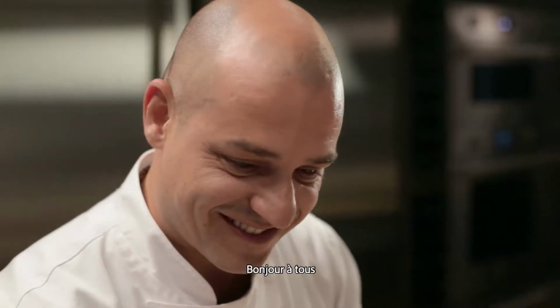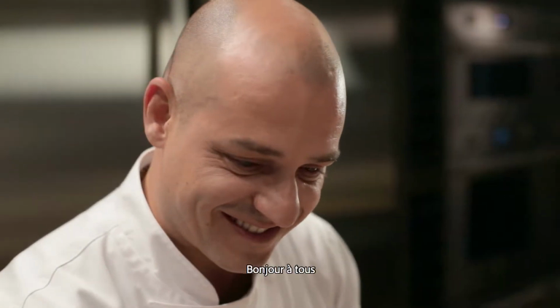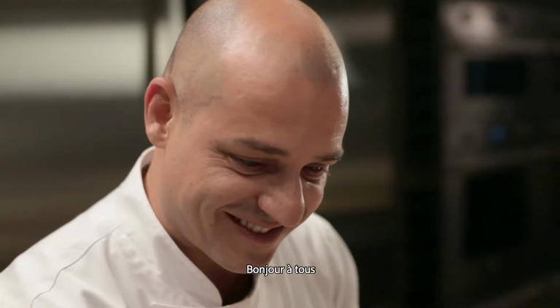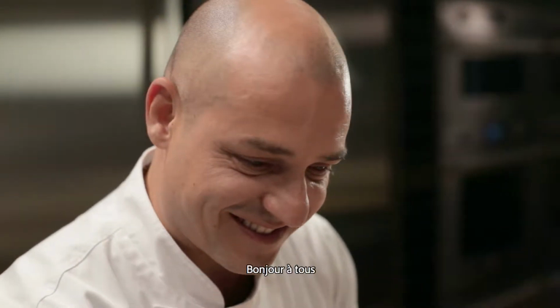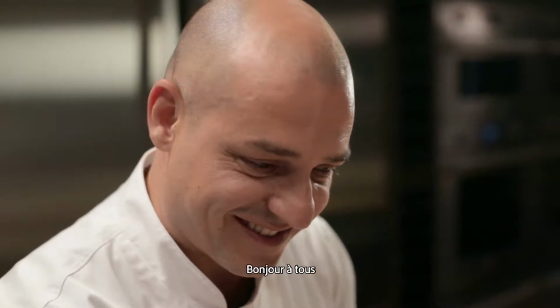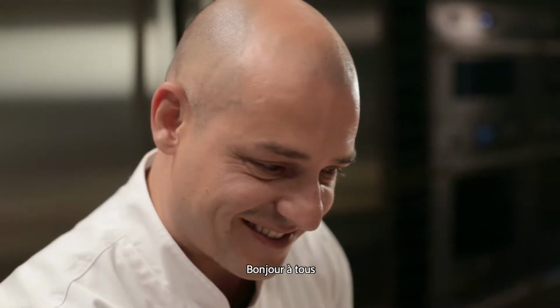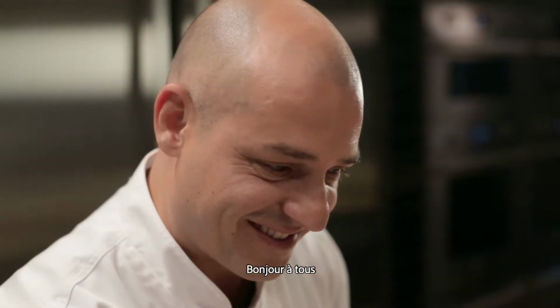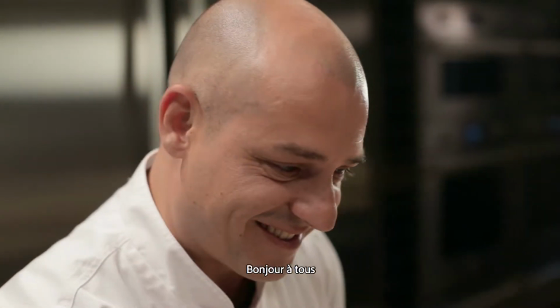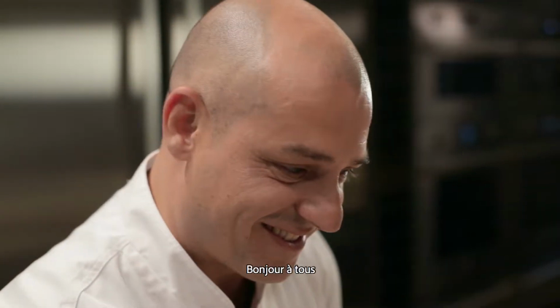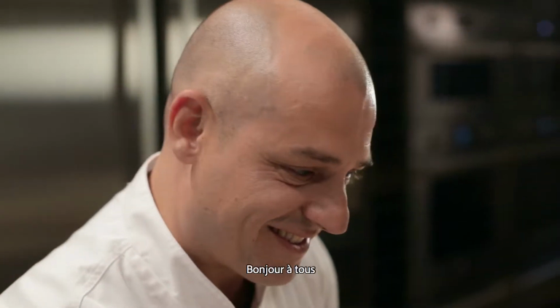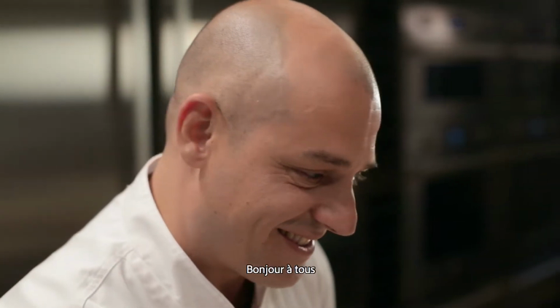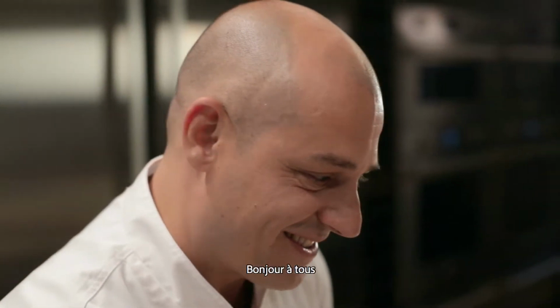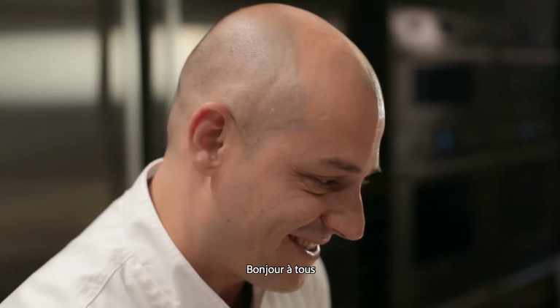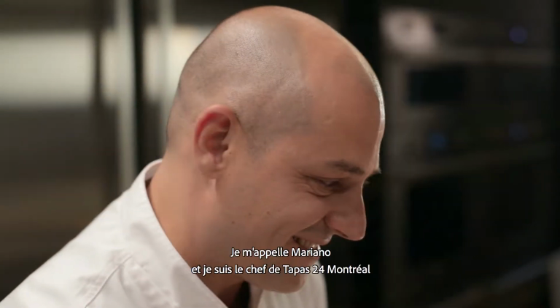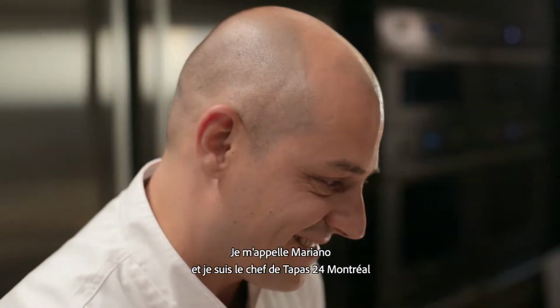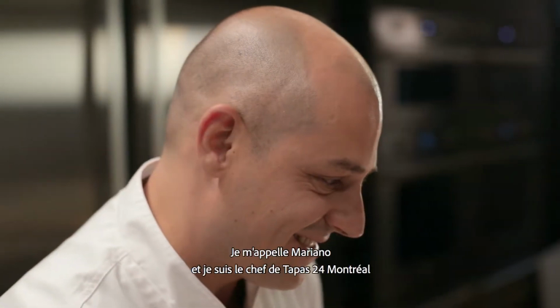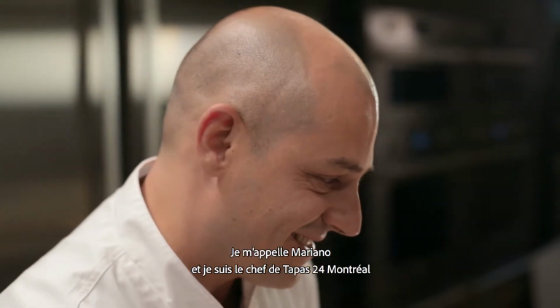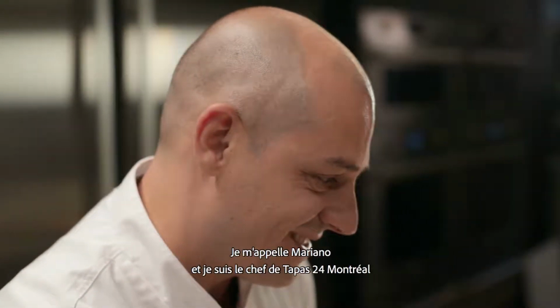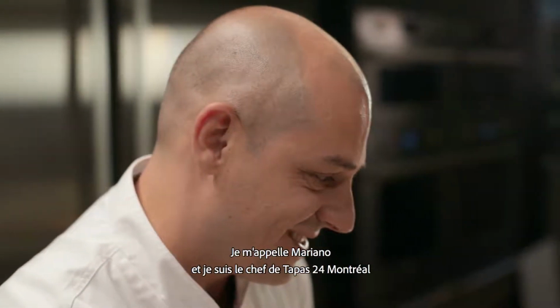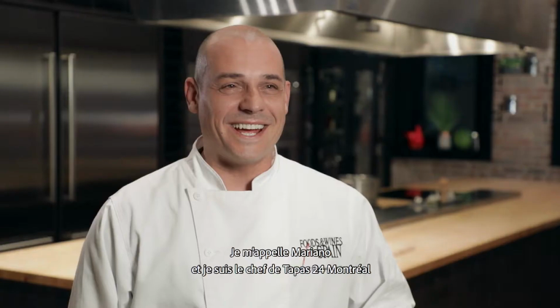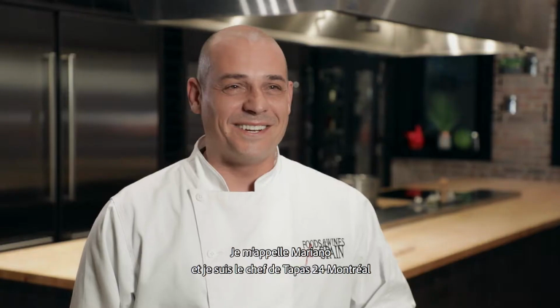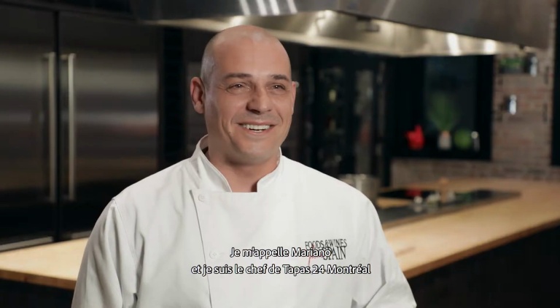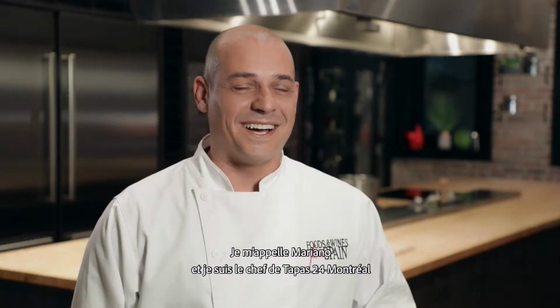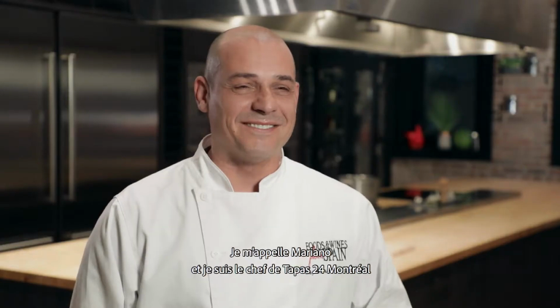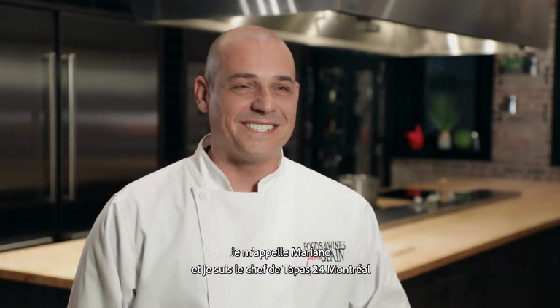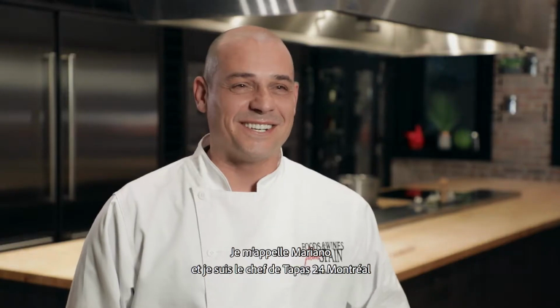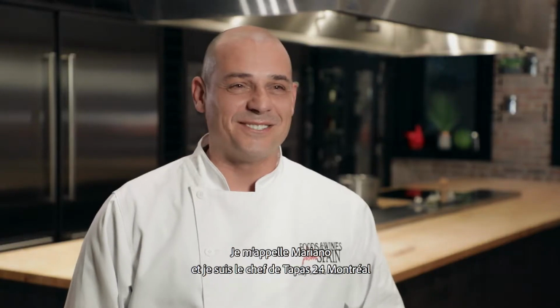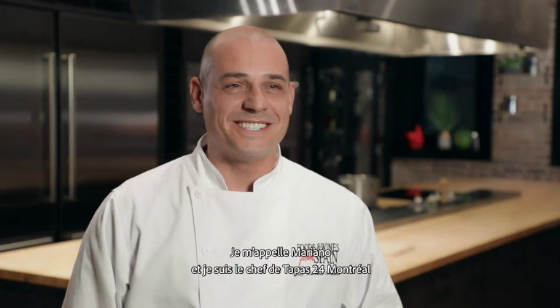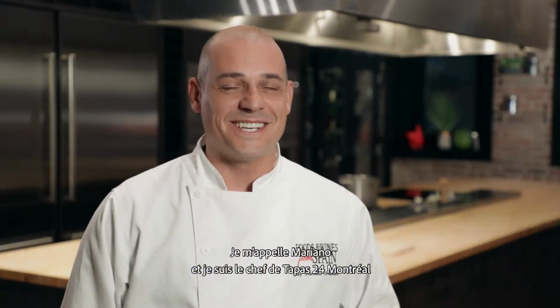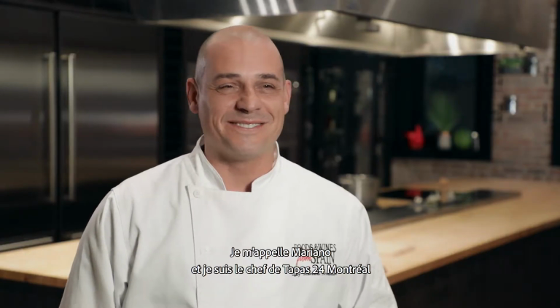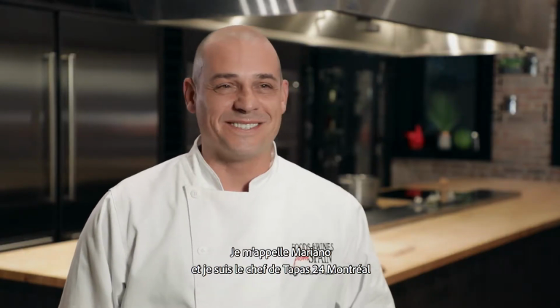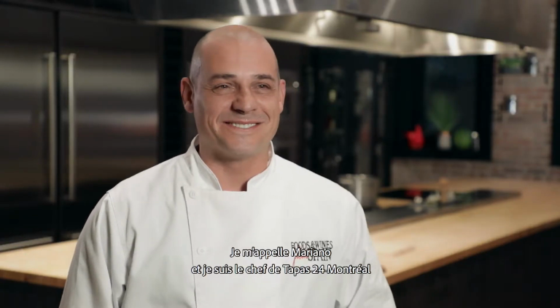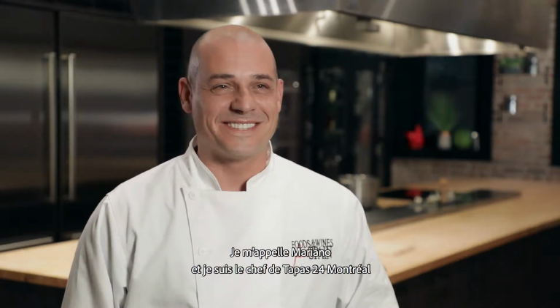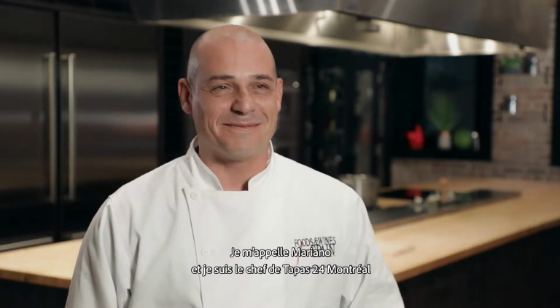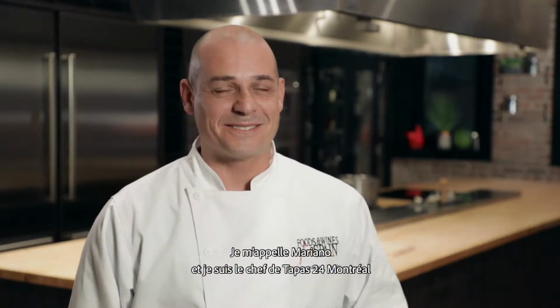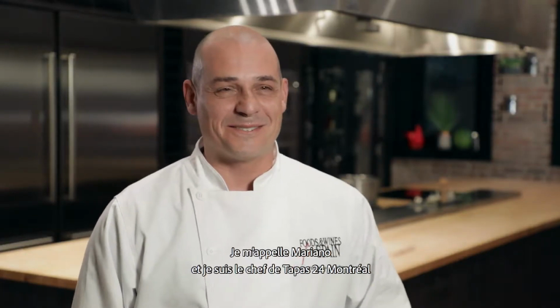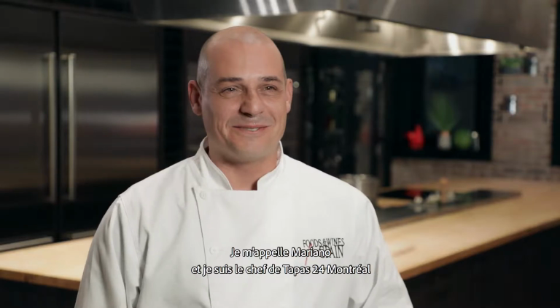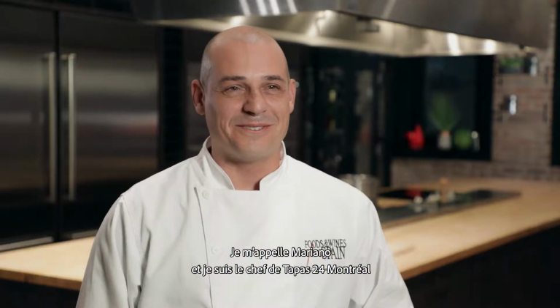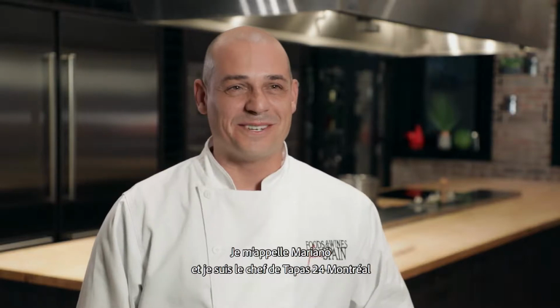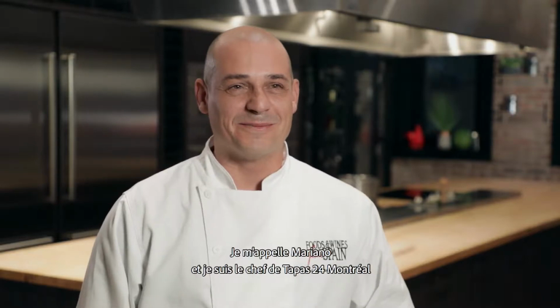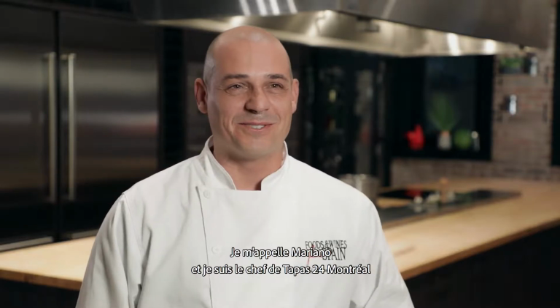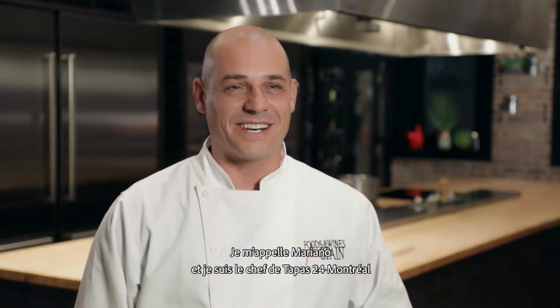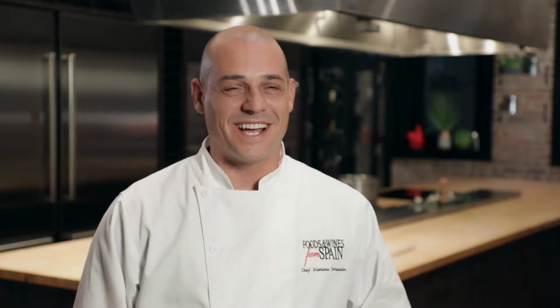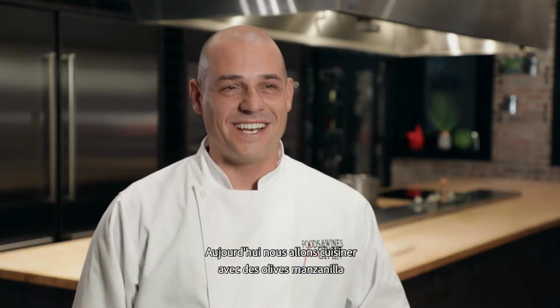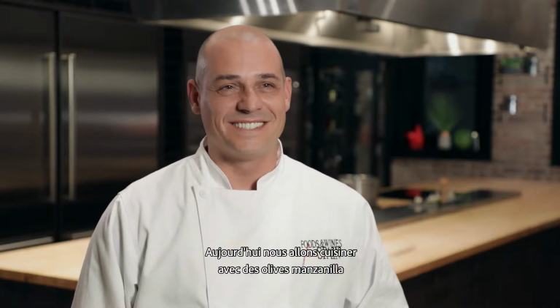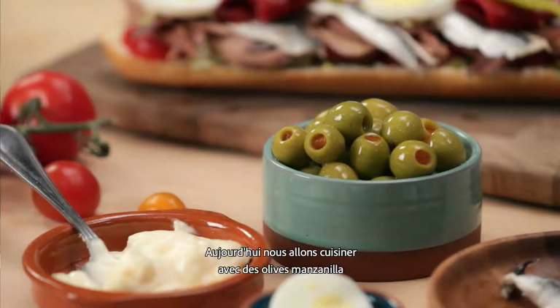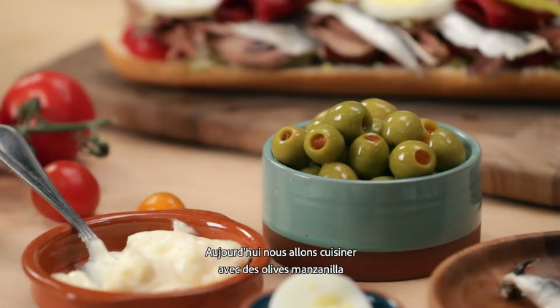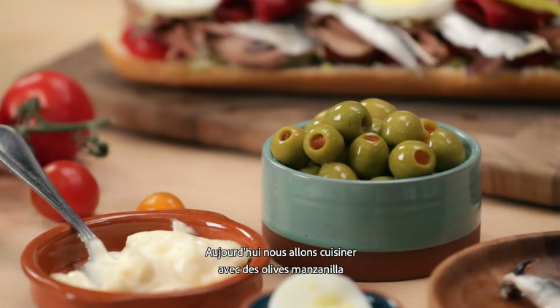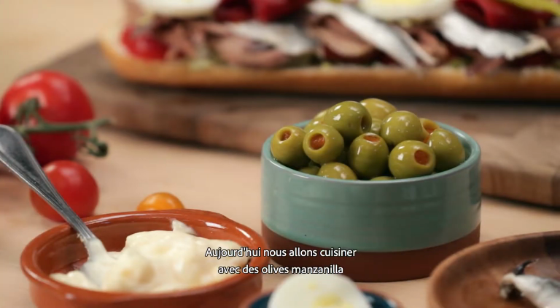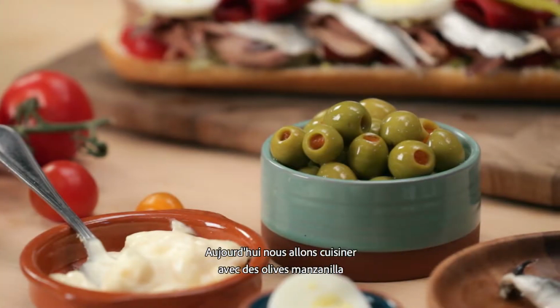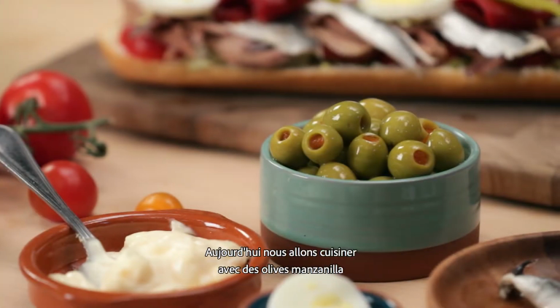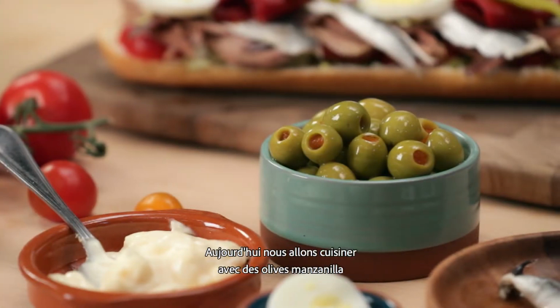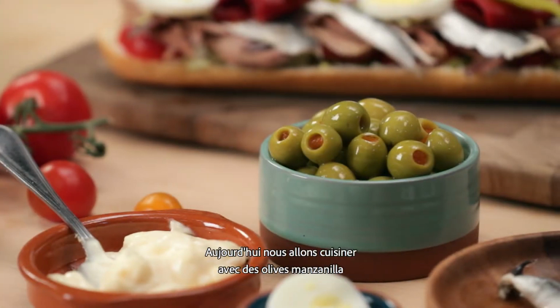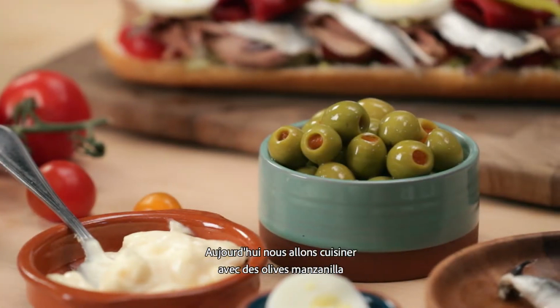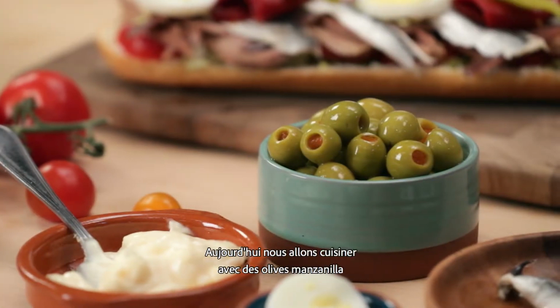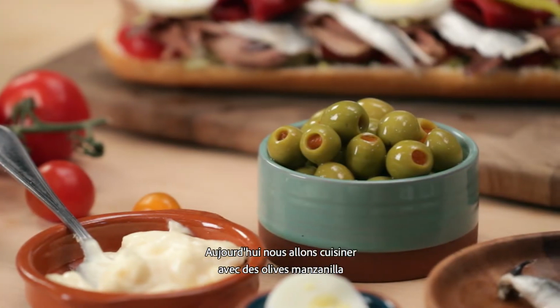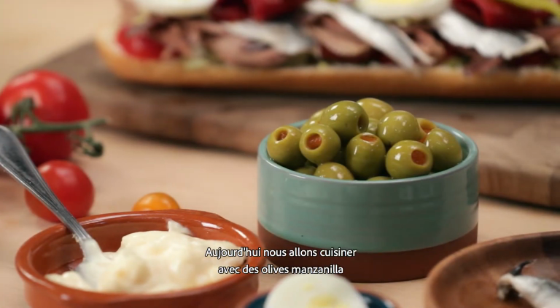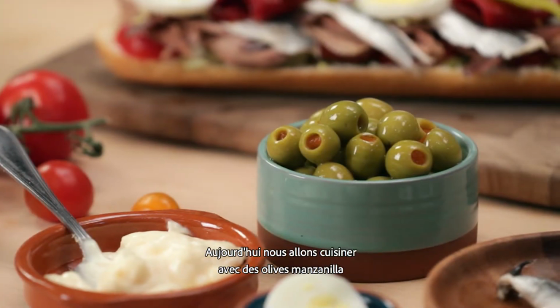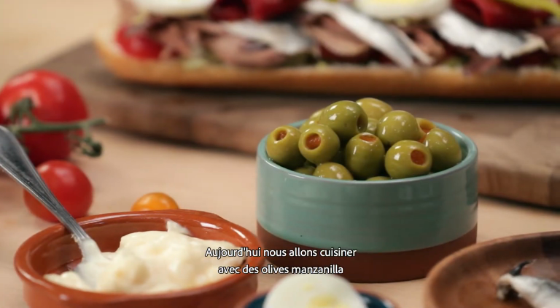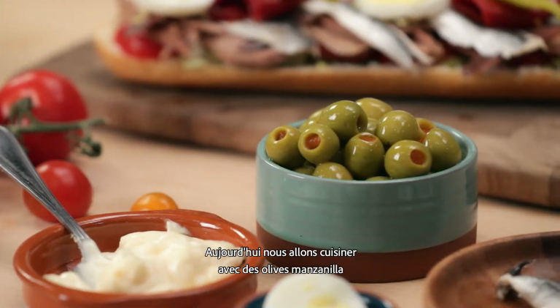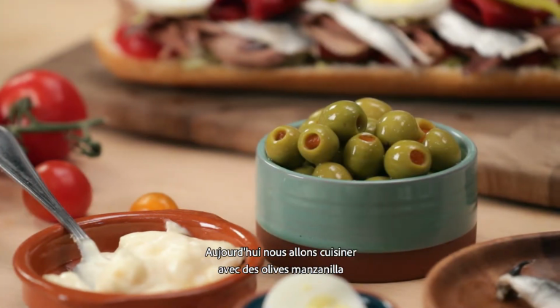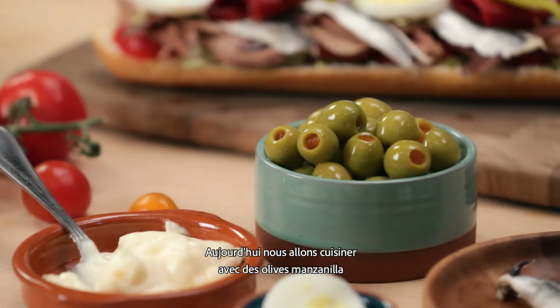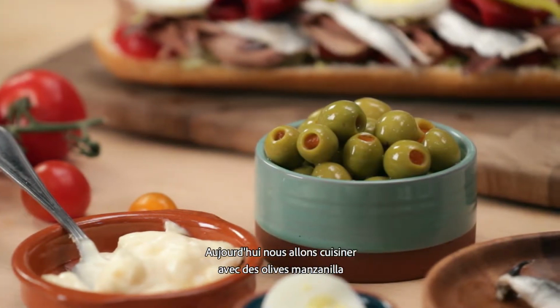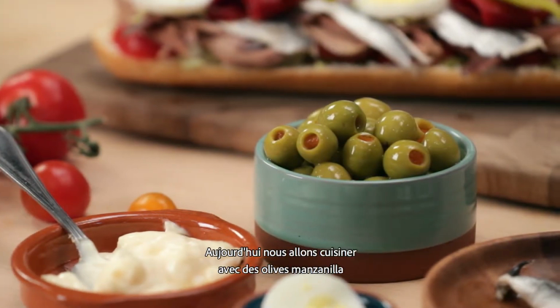Hola a todos y todas. My name is Mariano. I'm the executive chef of Tapas 24 in Montreal. We're going to be cooking today with manzanilla olives.